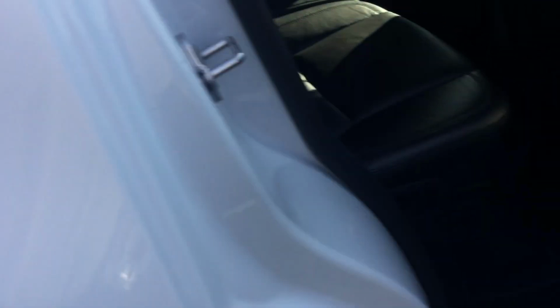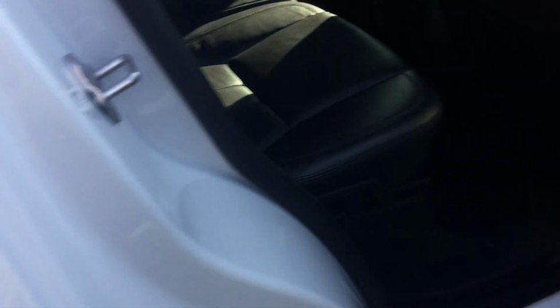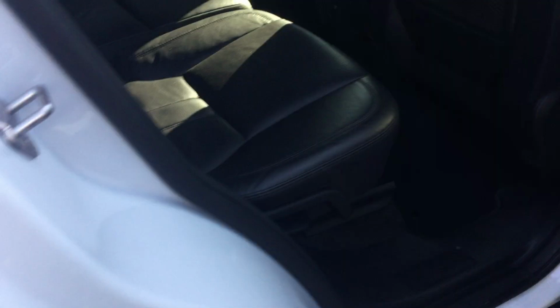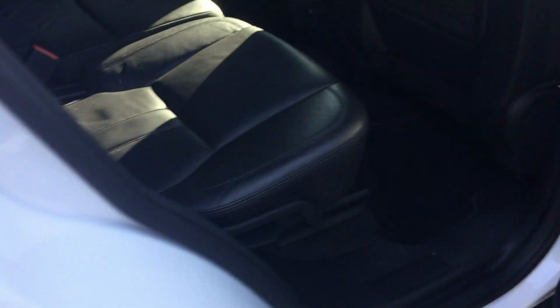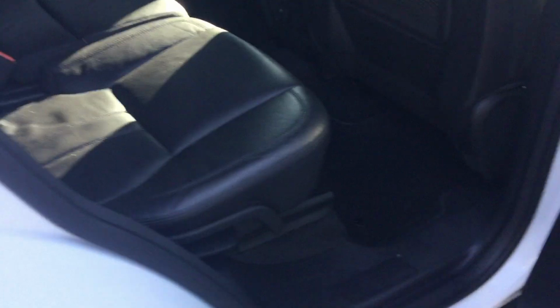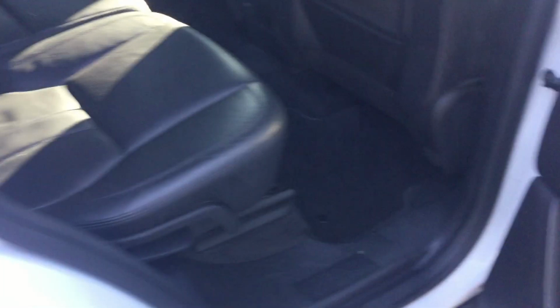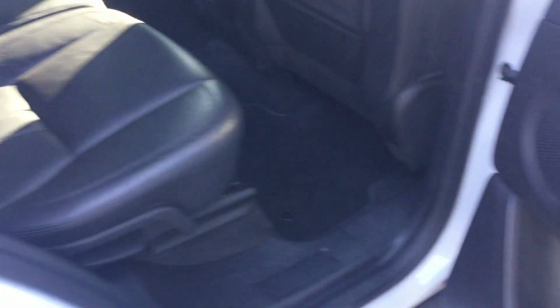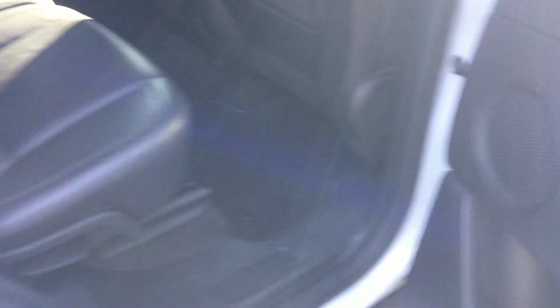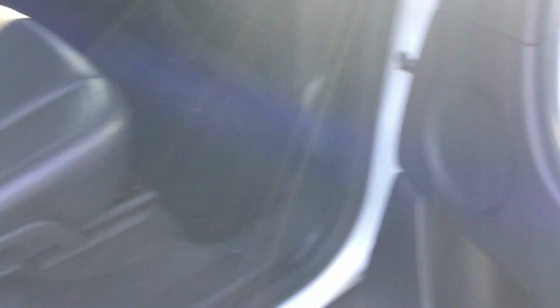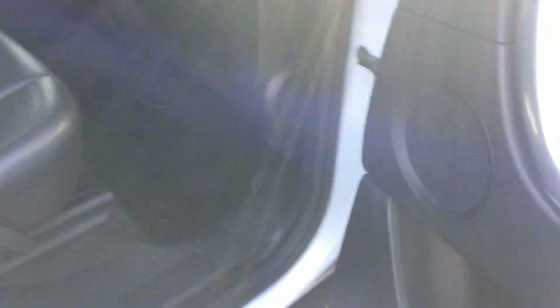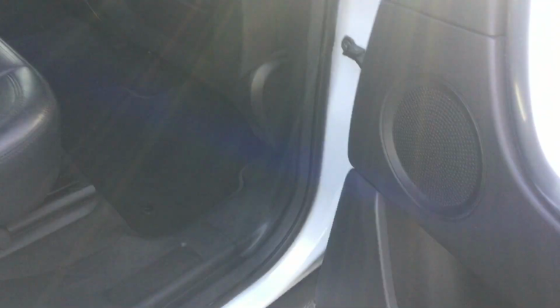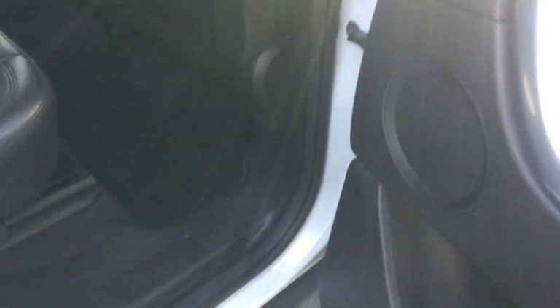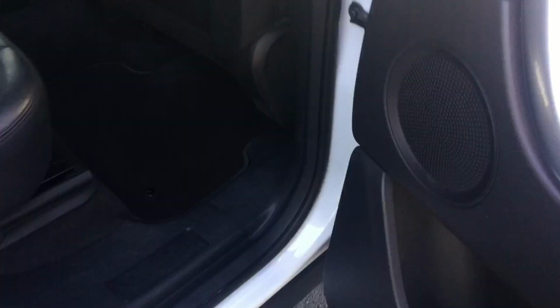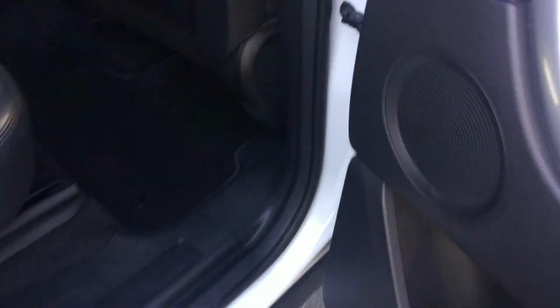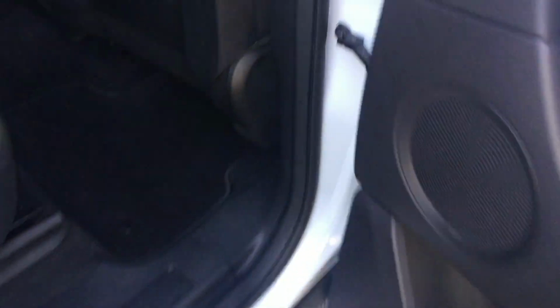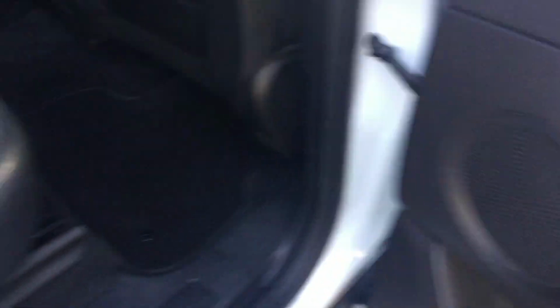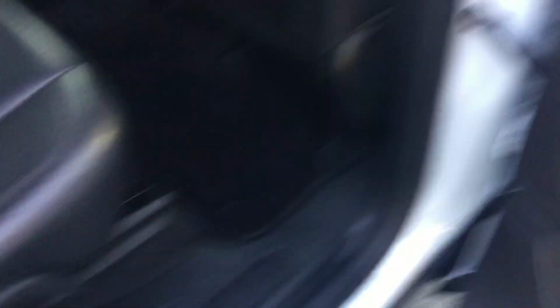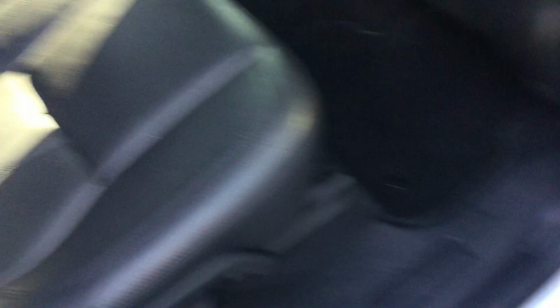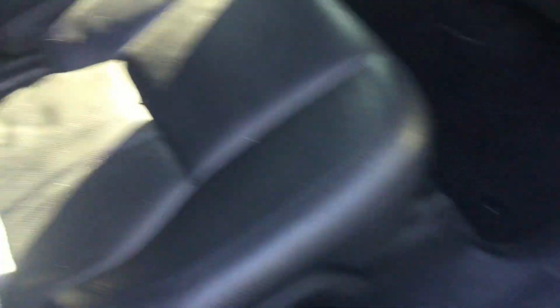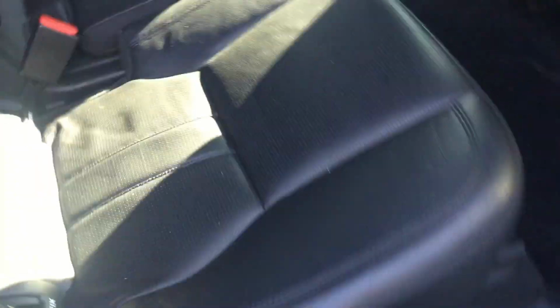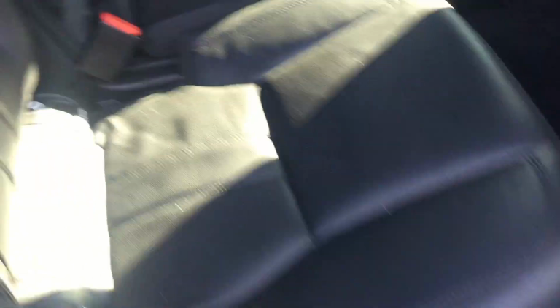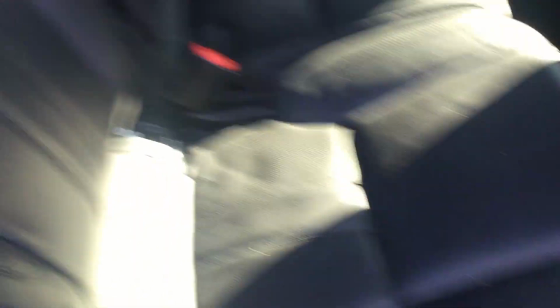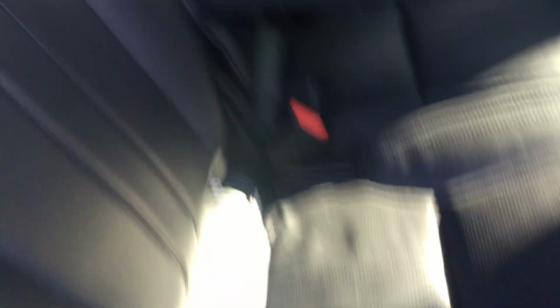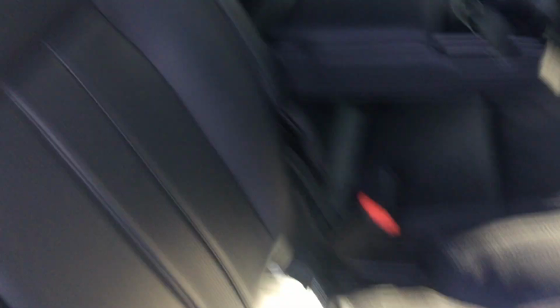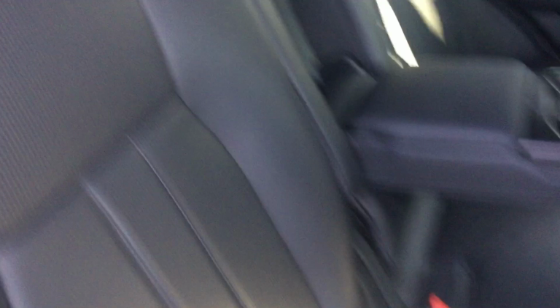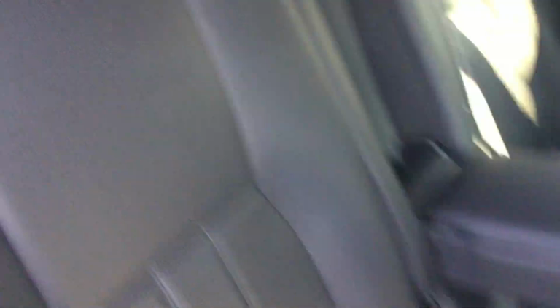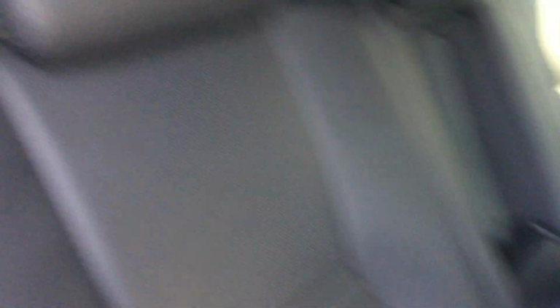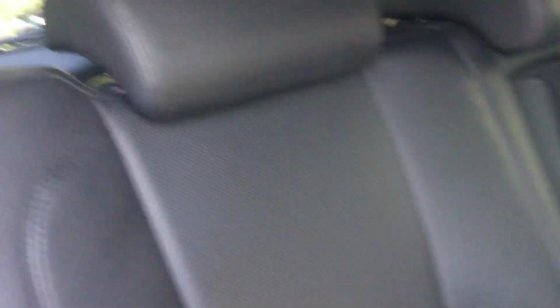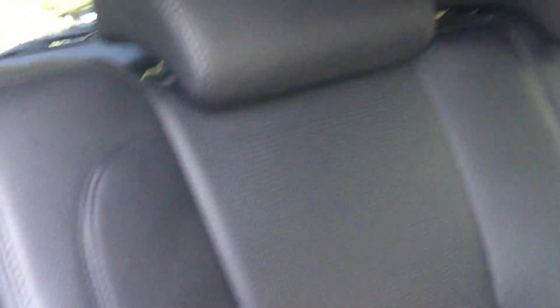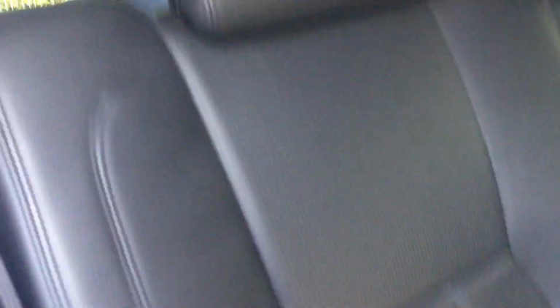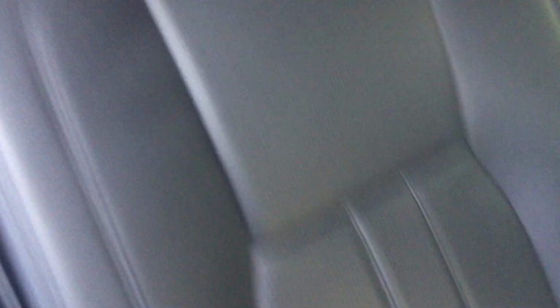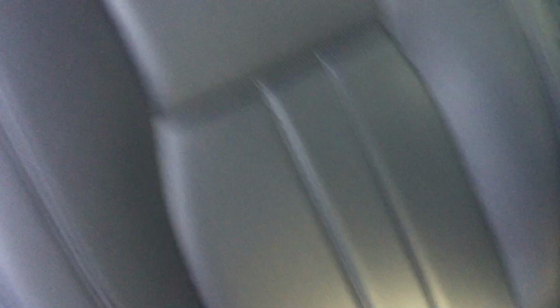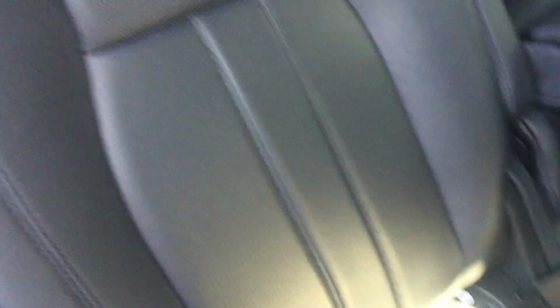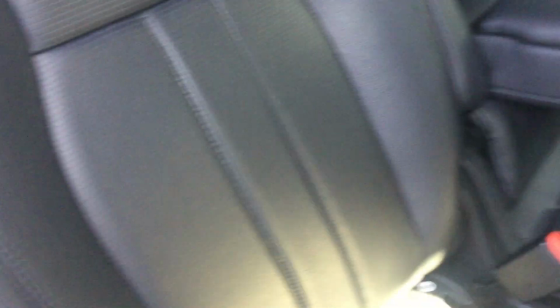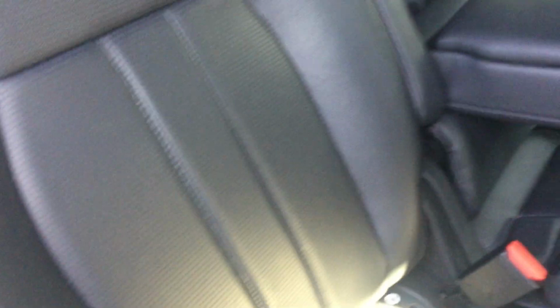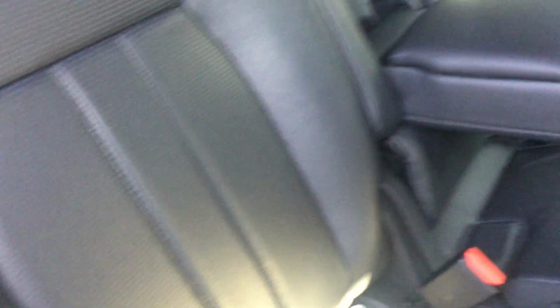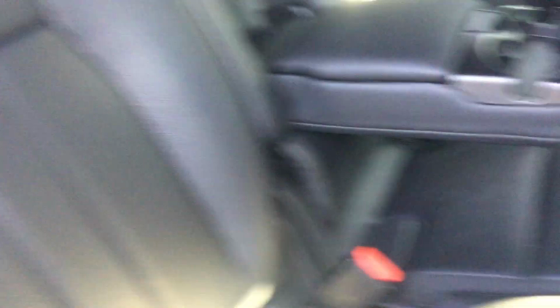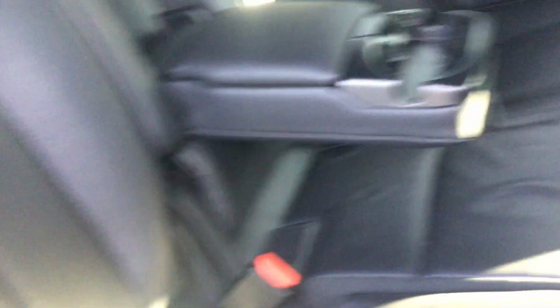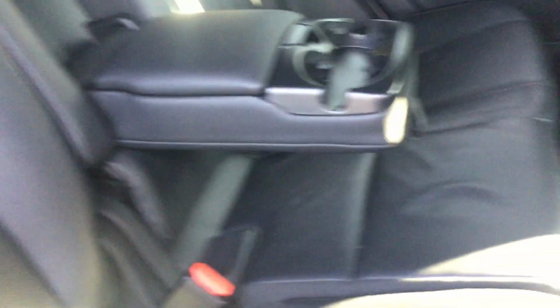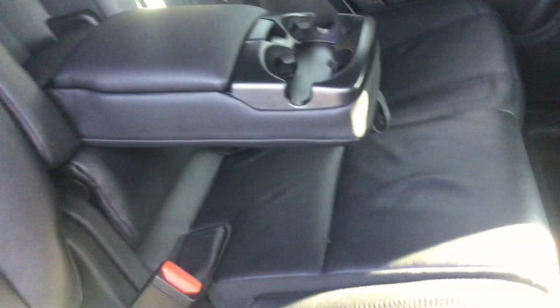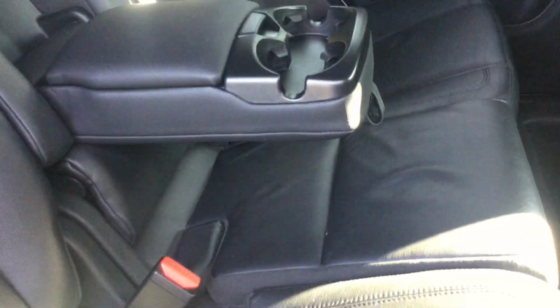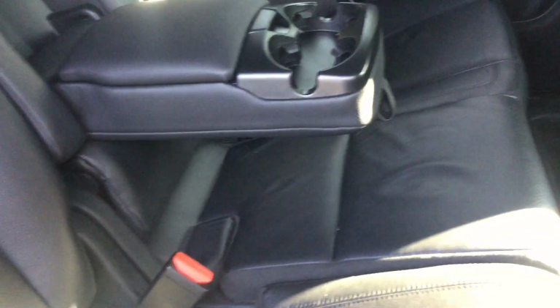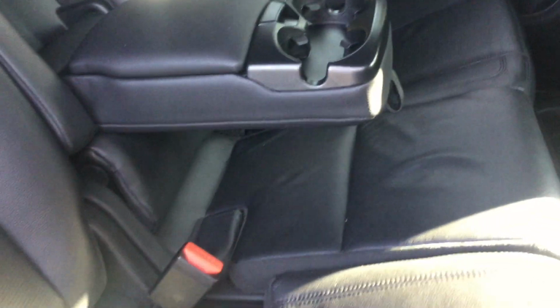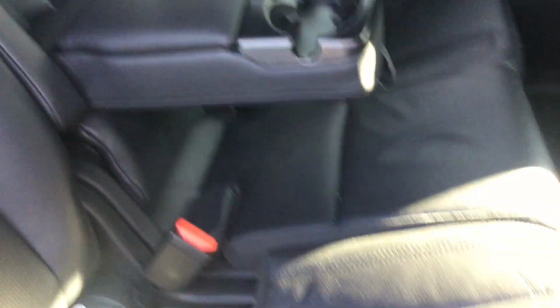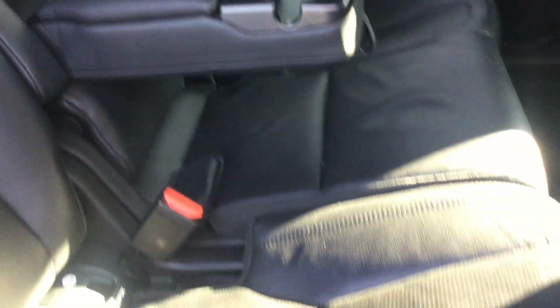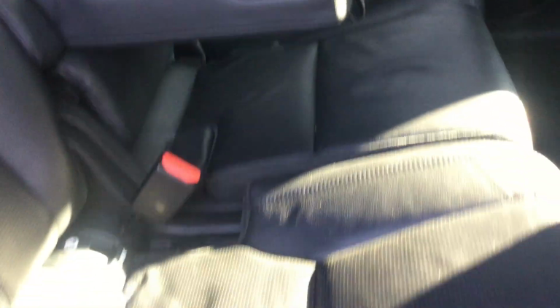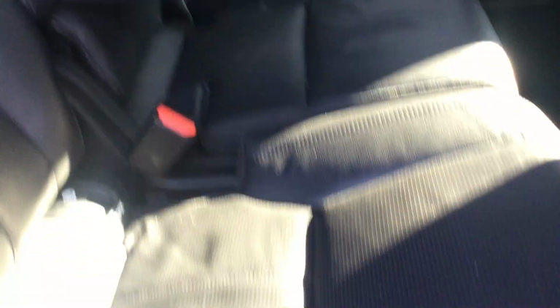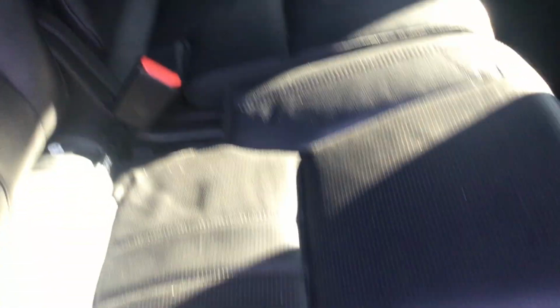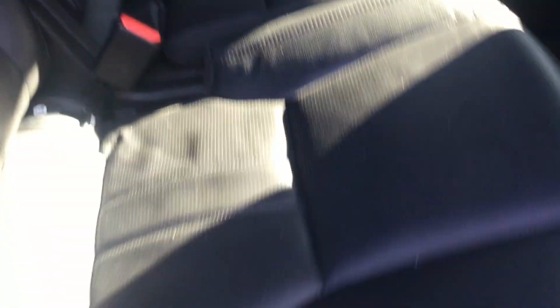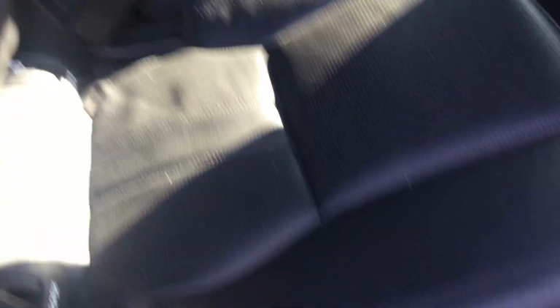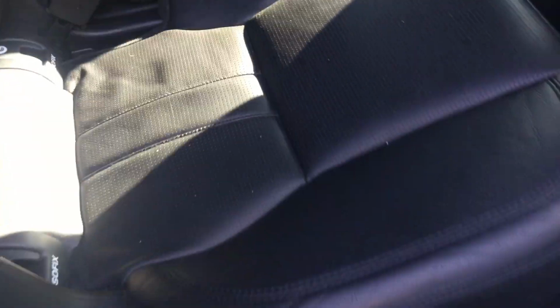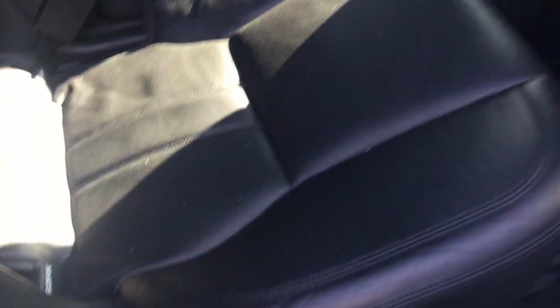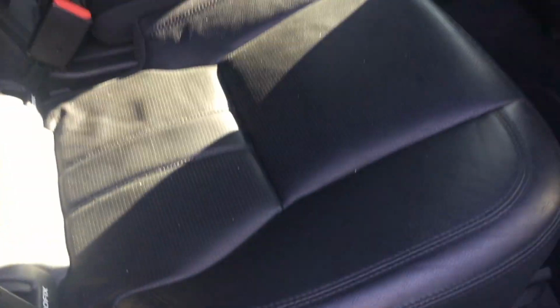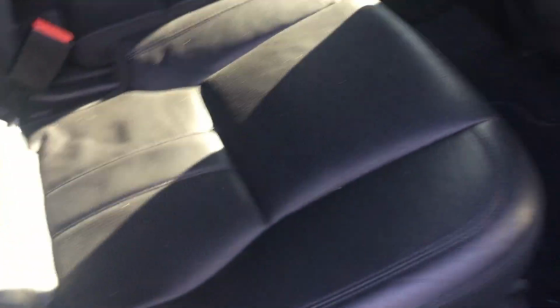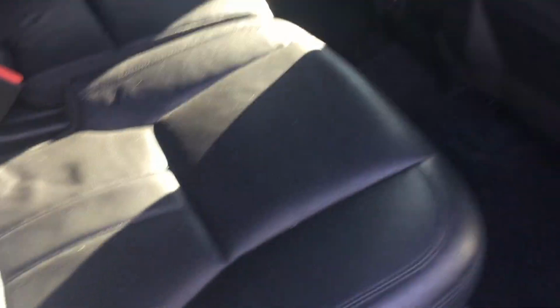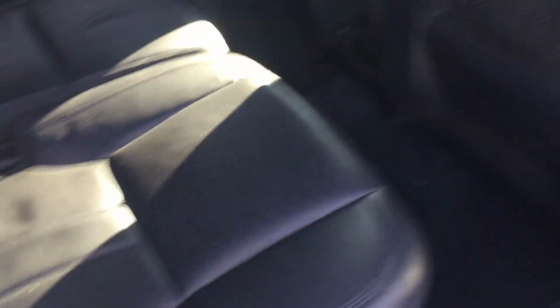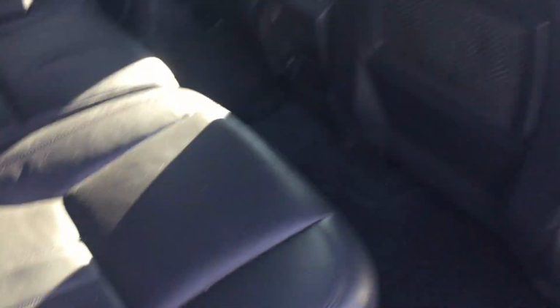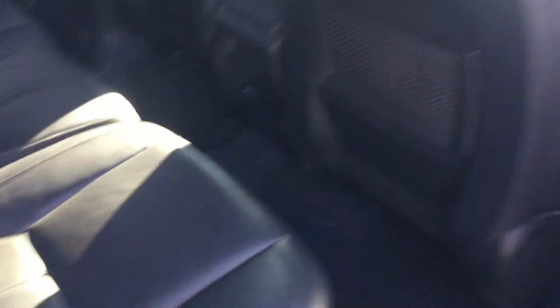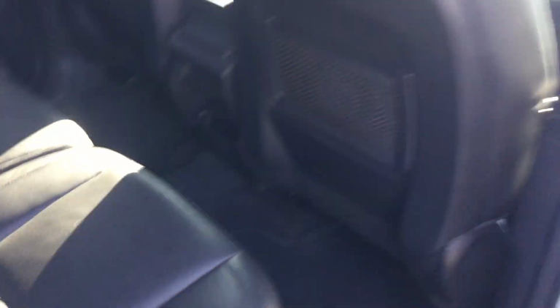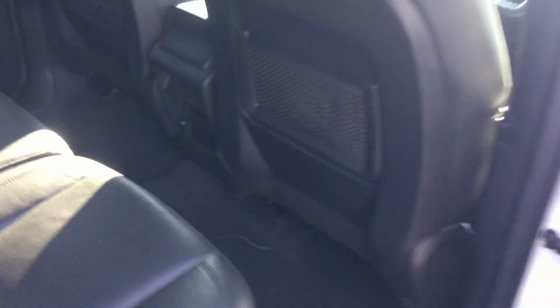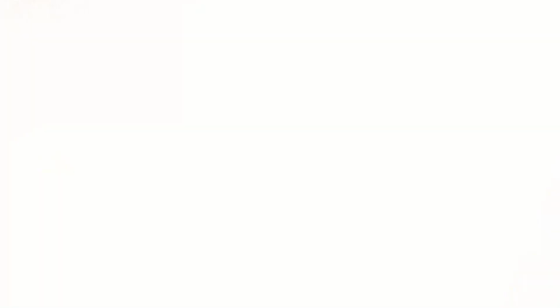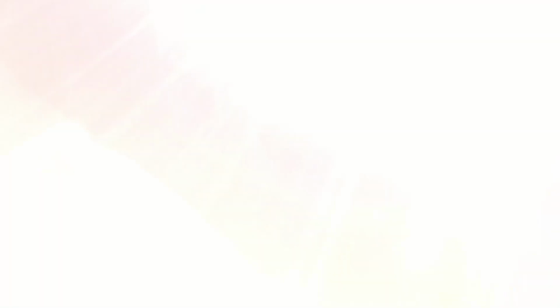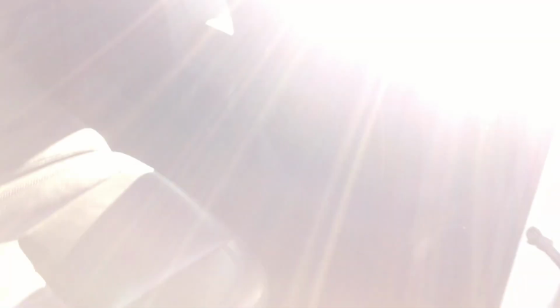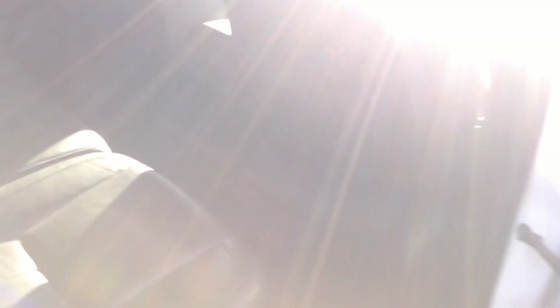In the rear of the car, we've got the leather upholstery there. We've also got the Meridian high-end sound system as well.